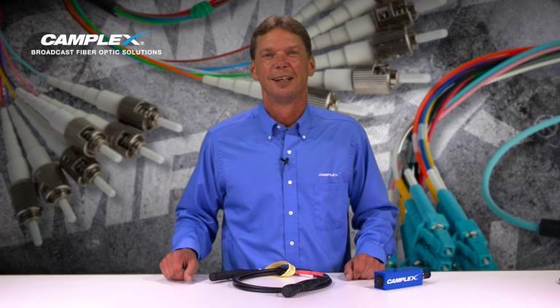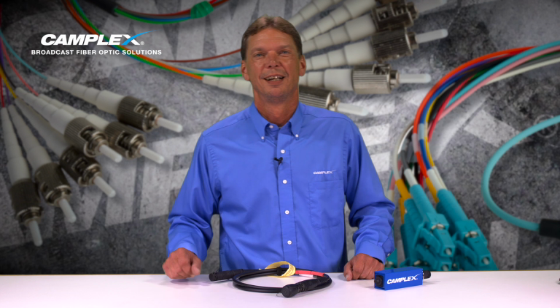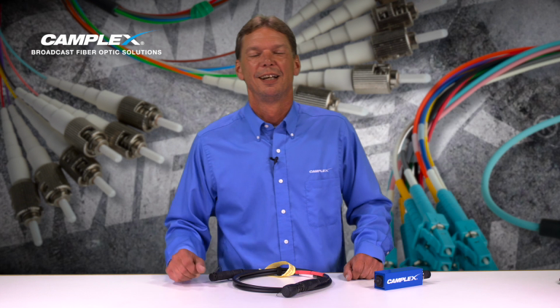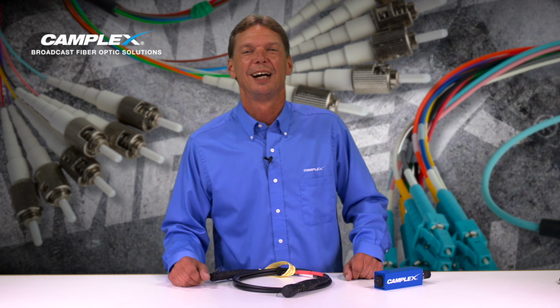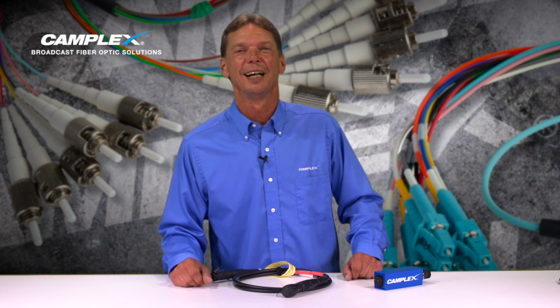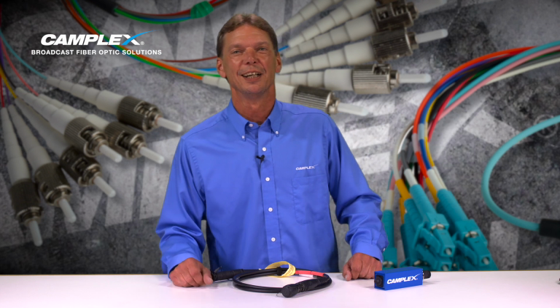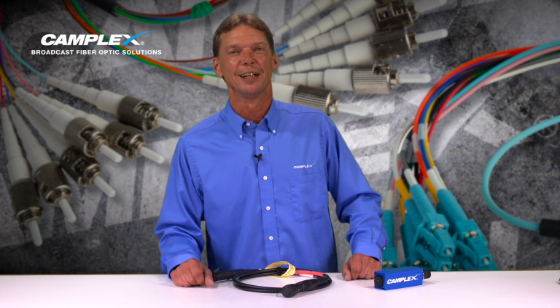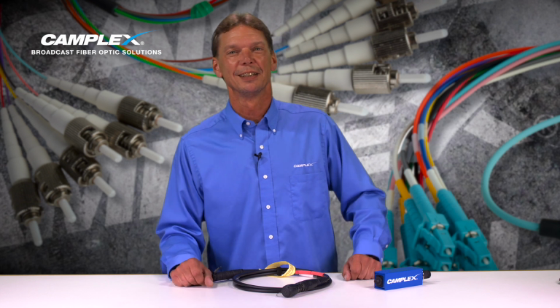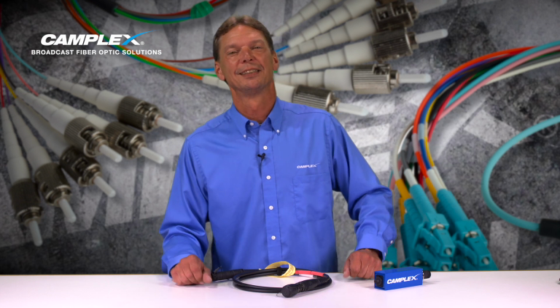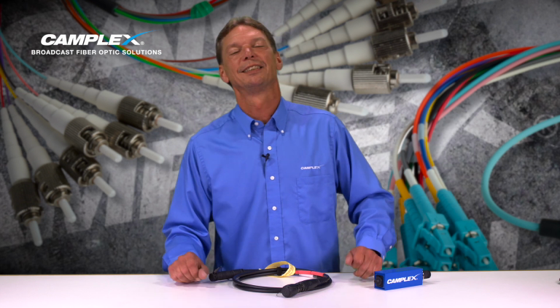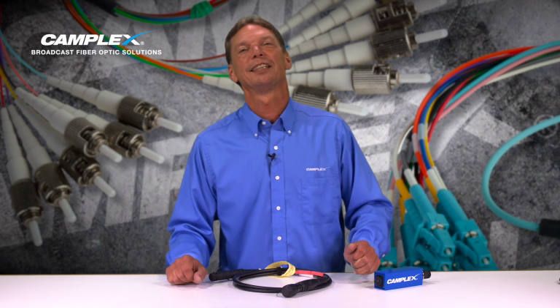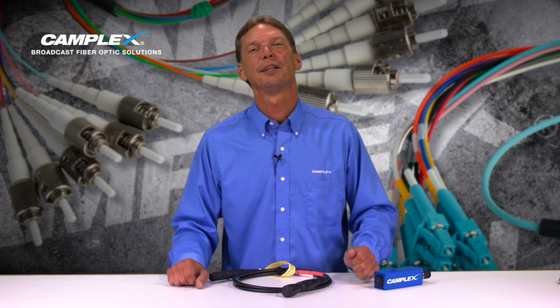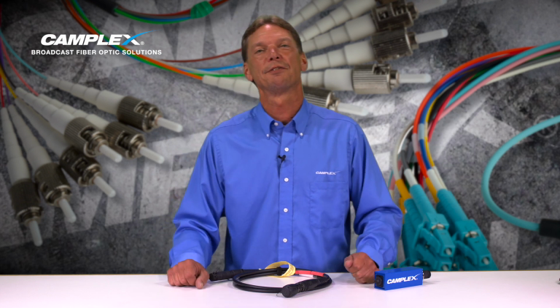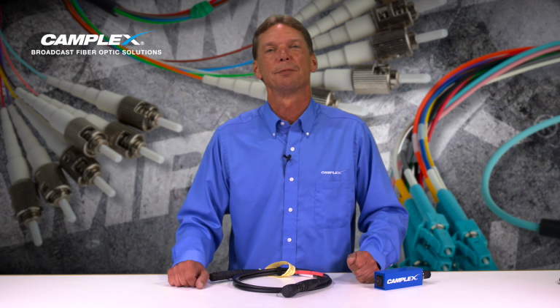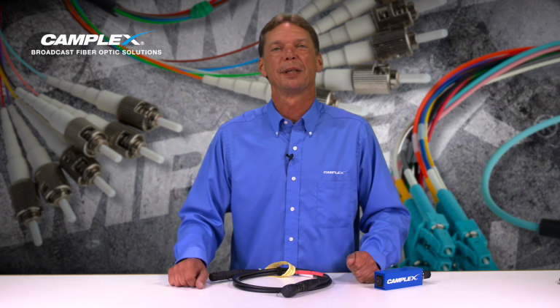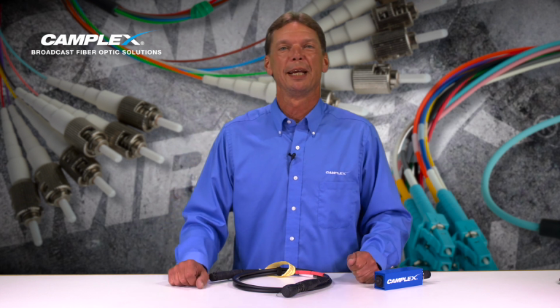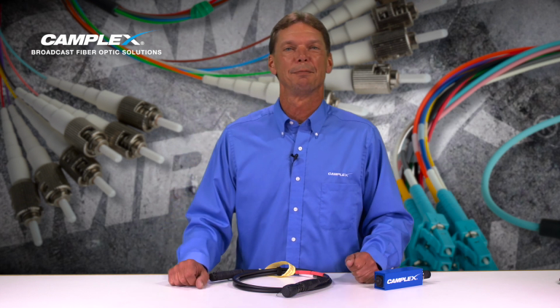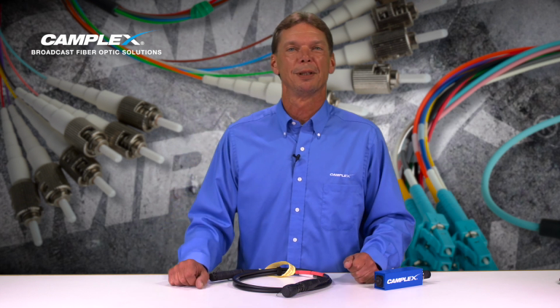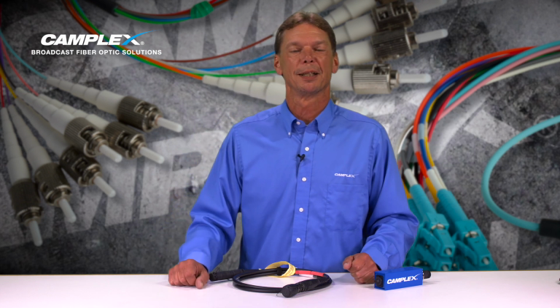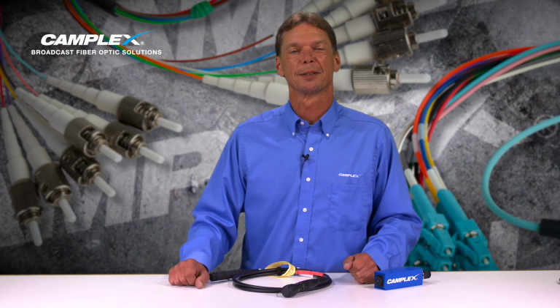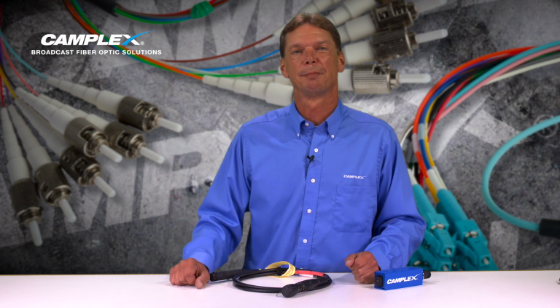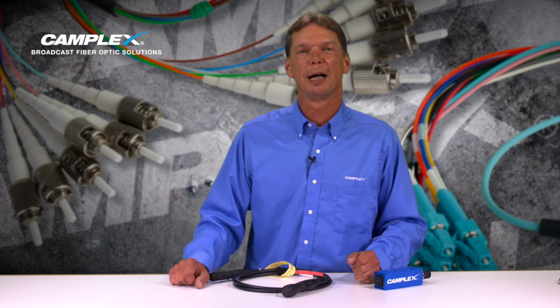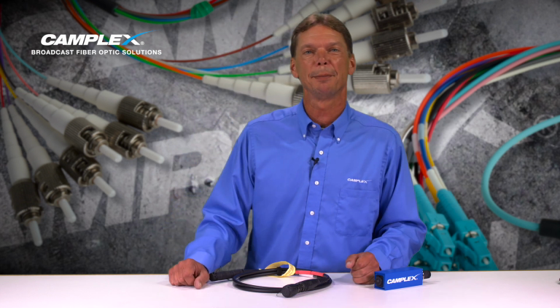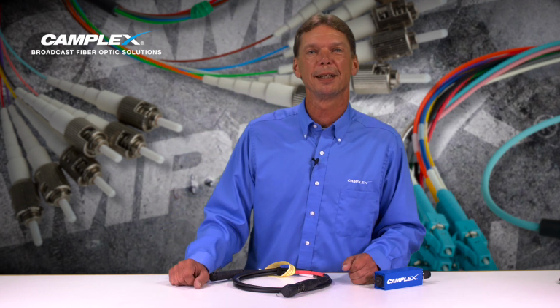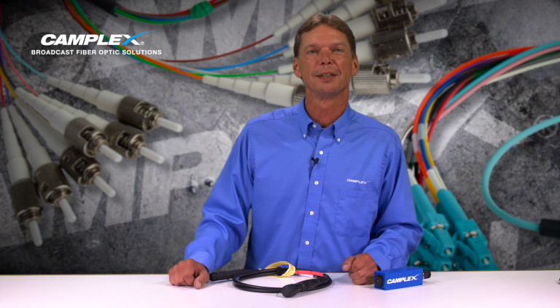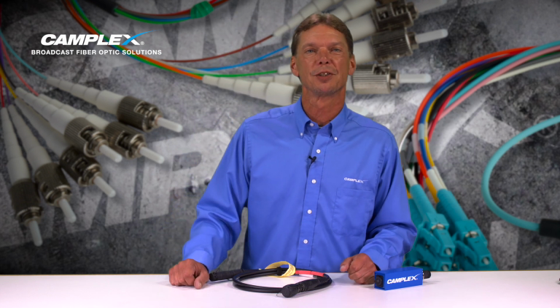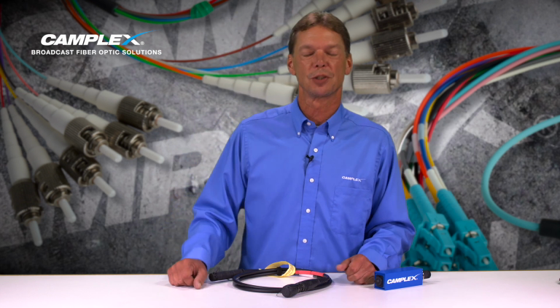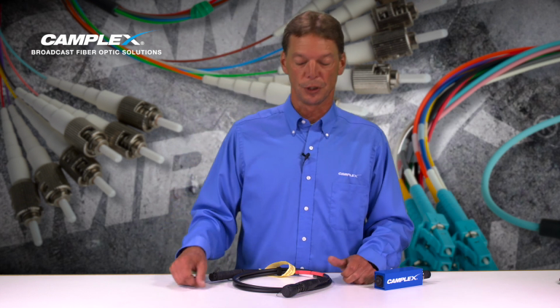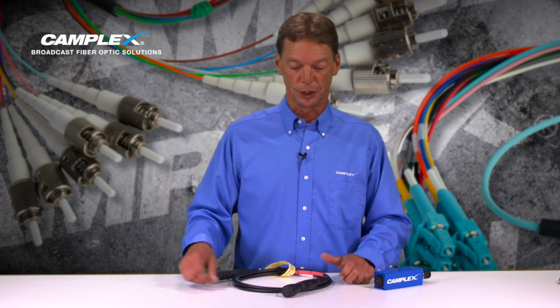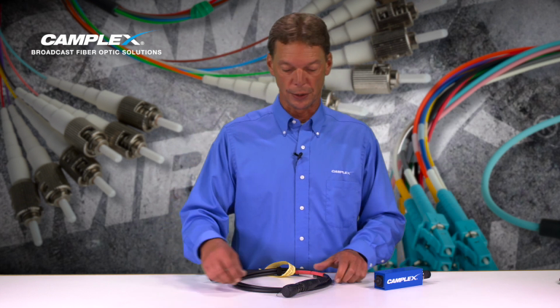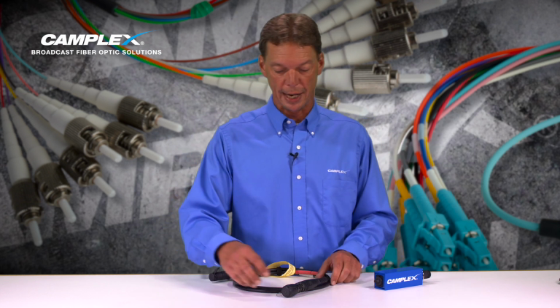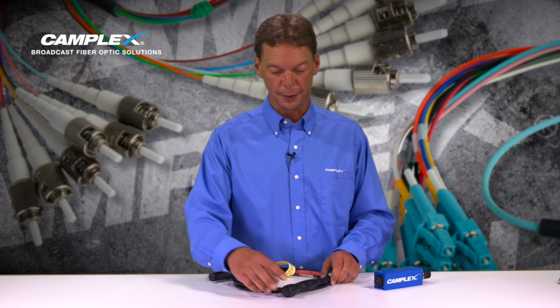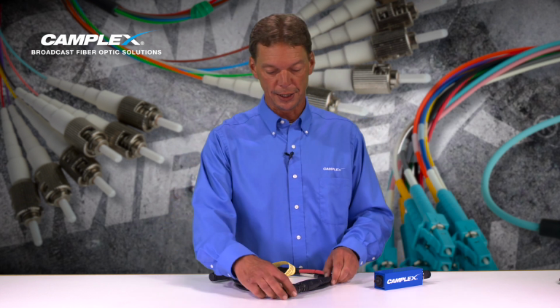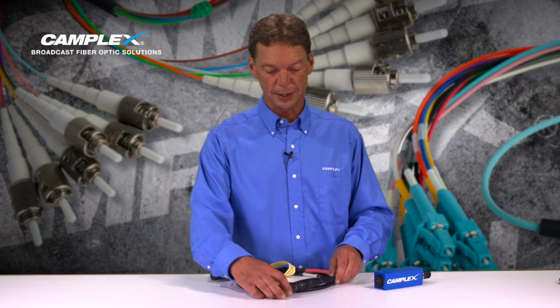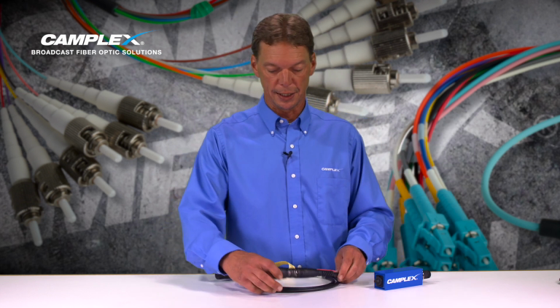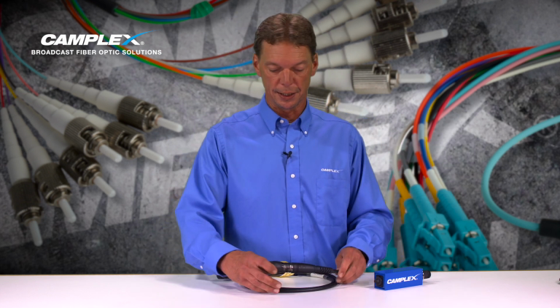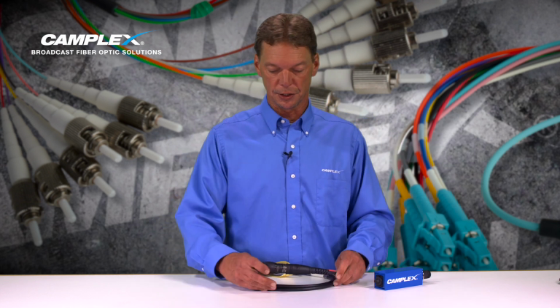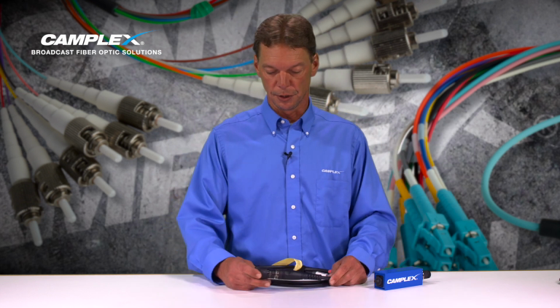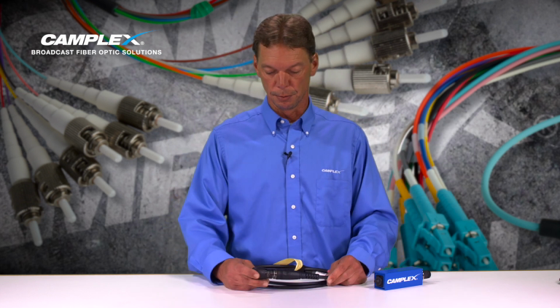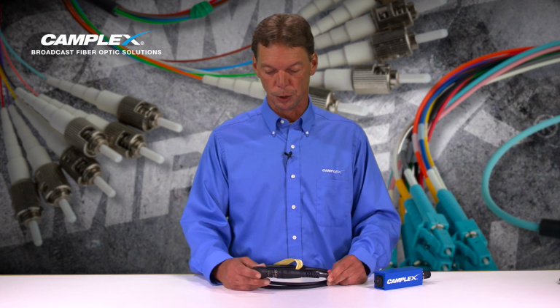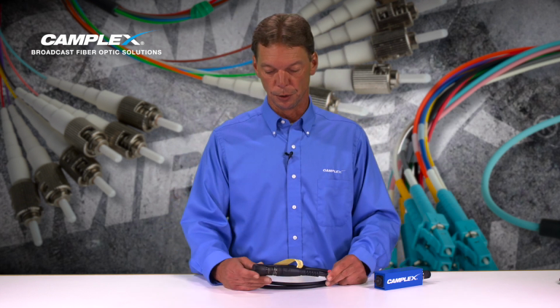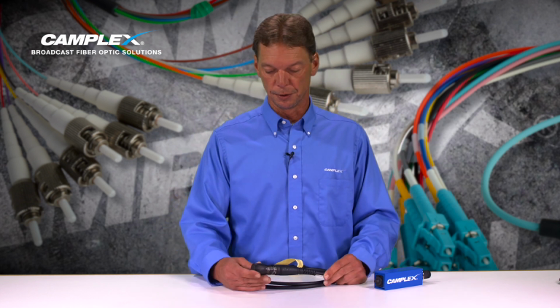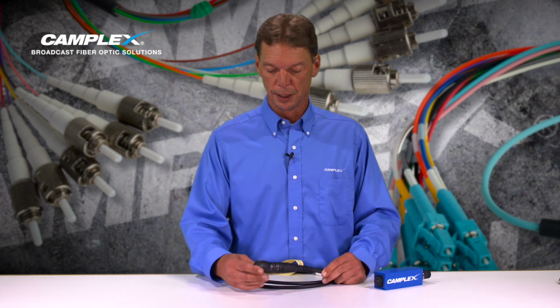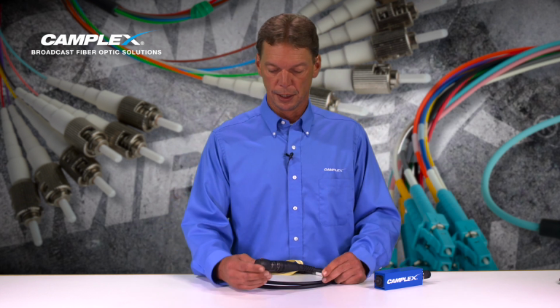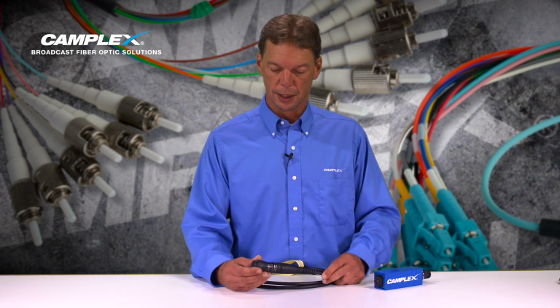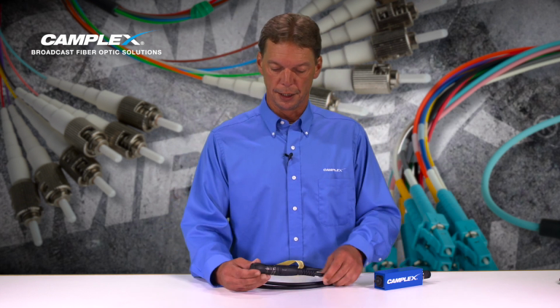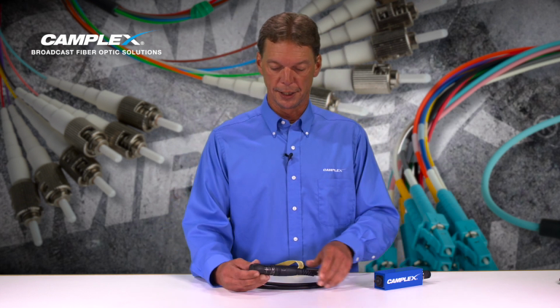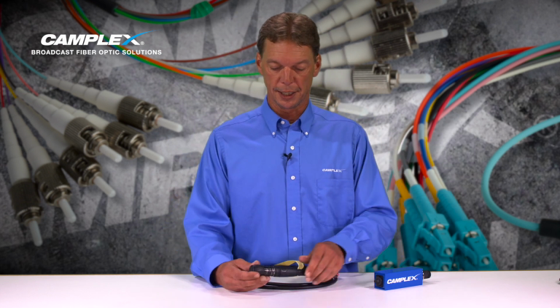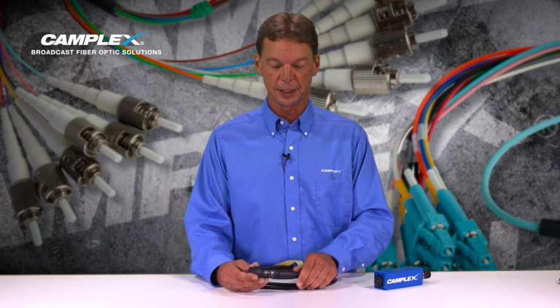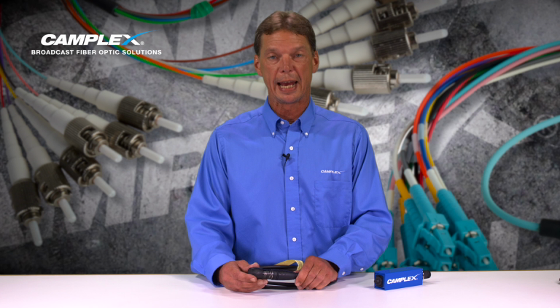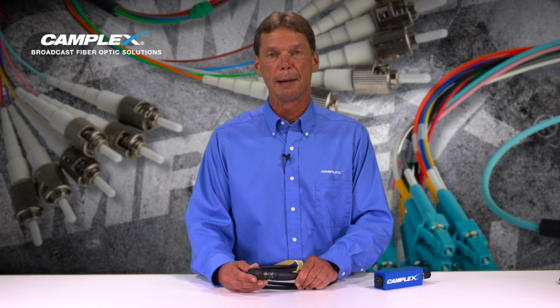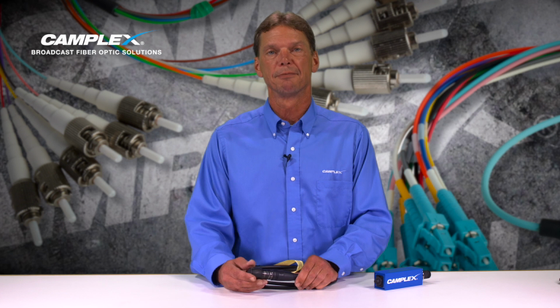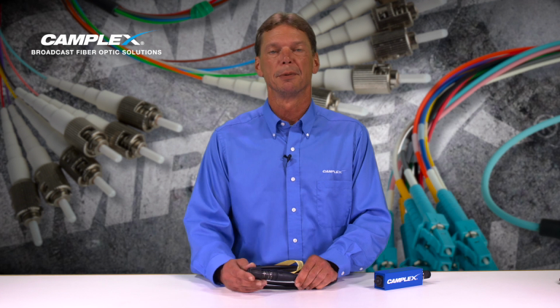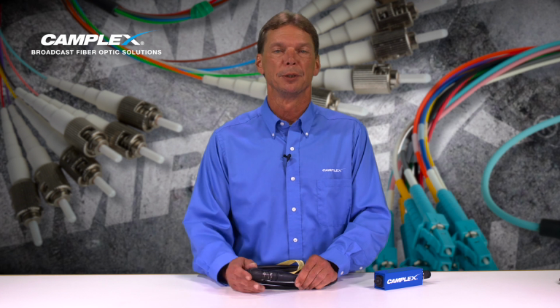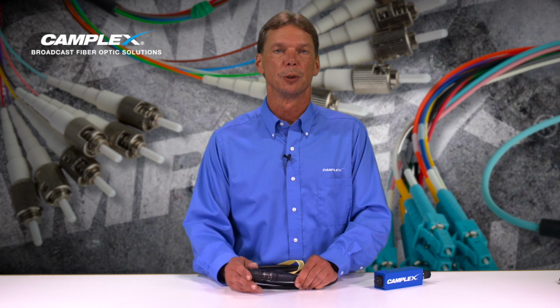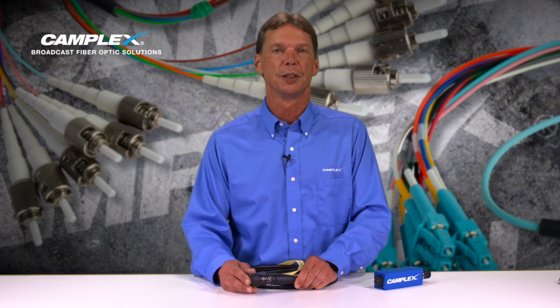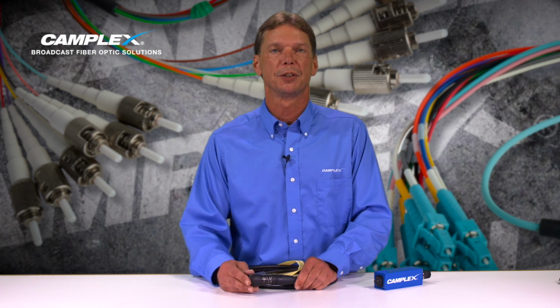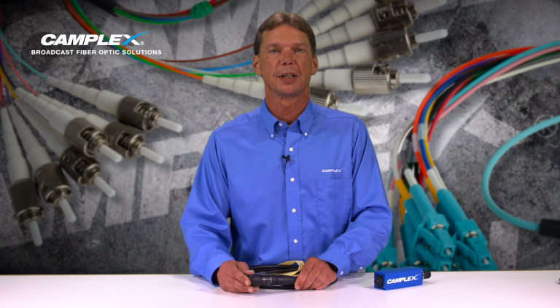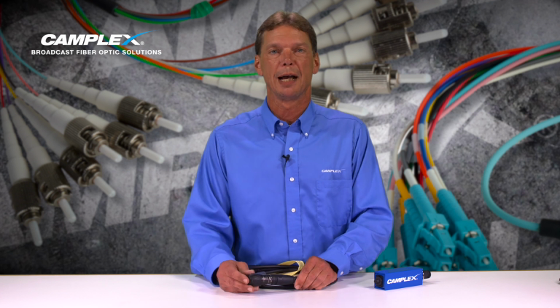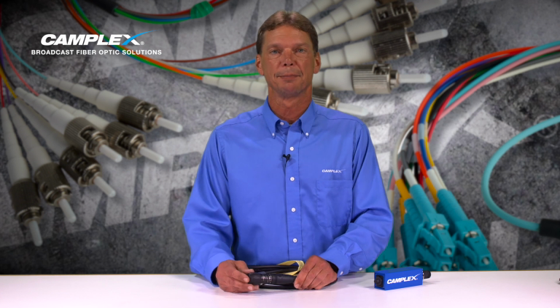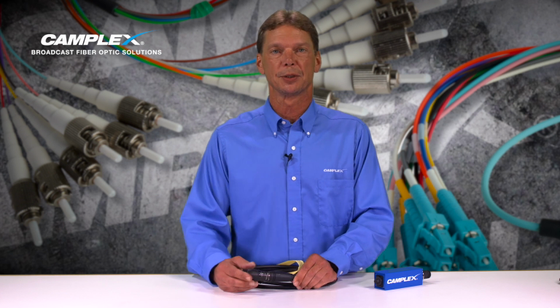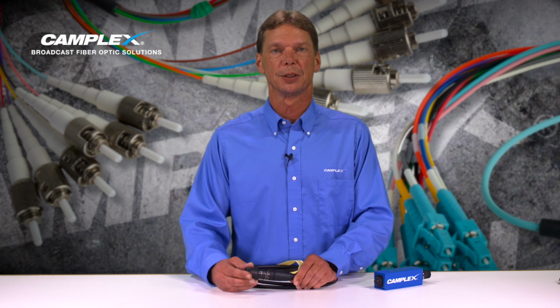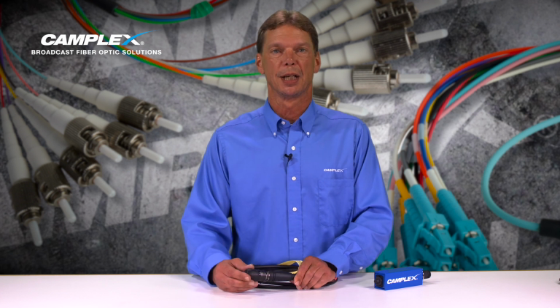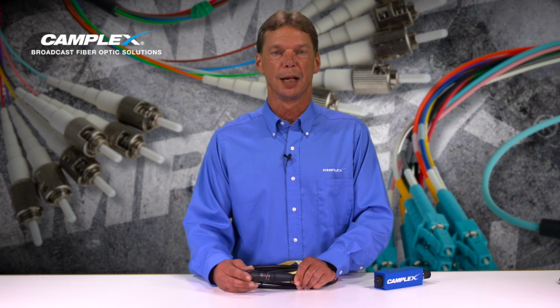Hi all, it's Eric from CAMPLEX, popping in to show you how easy it is to remove a dust cap from the Neutrik Optical Con.